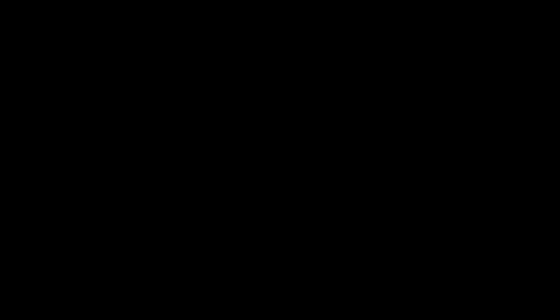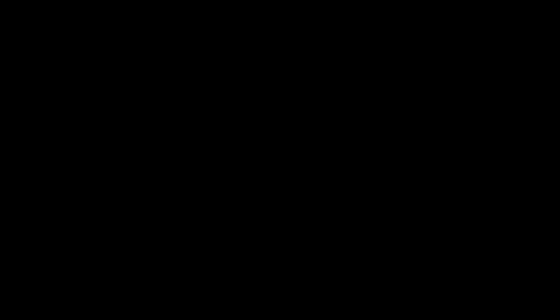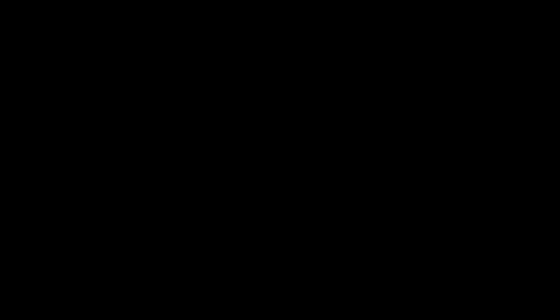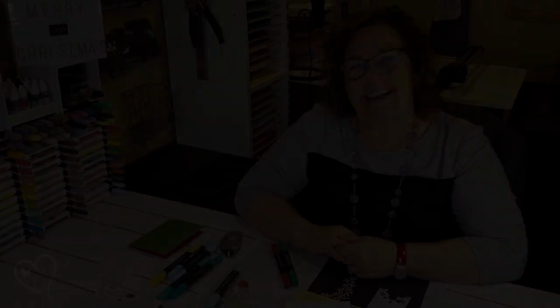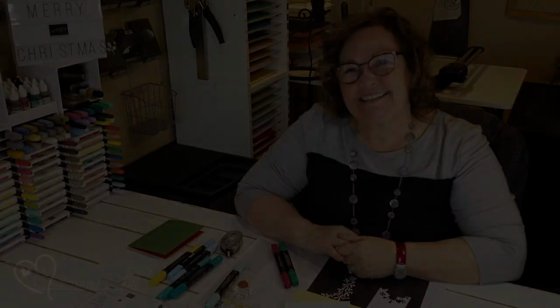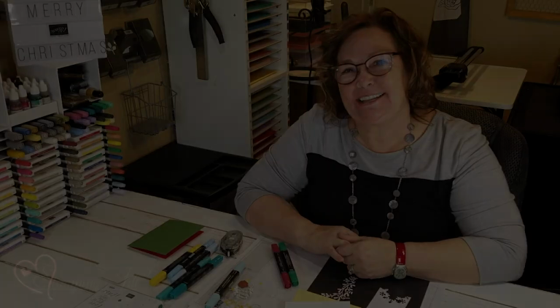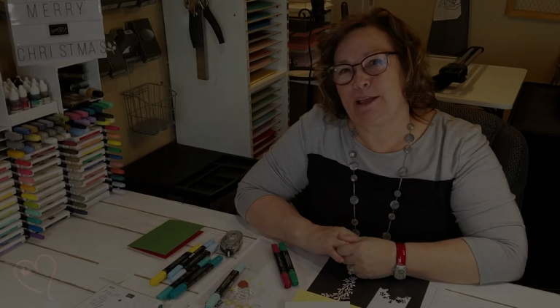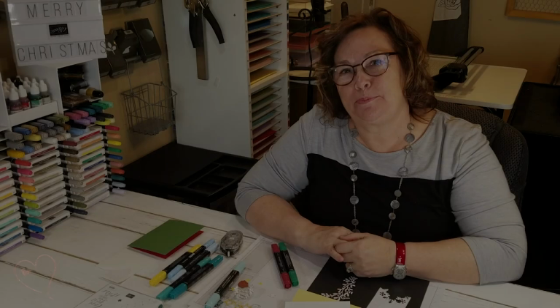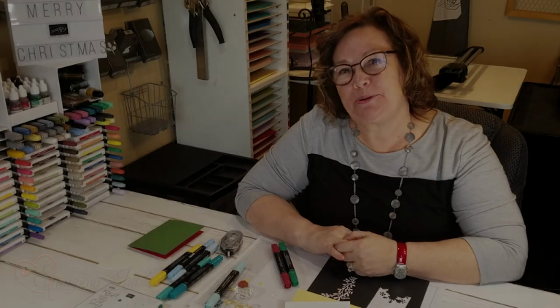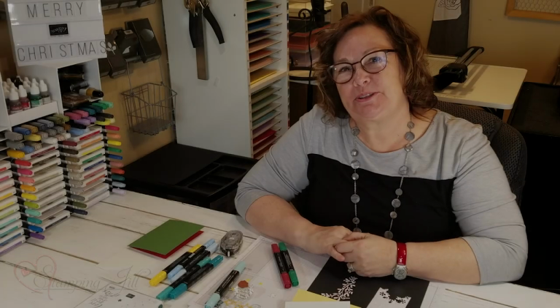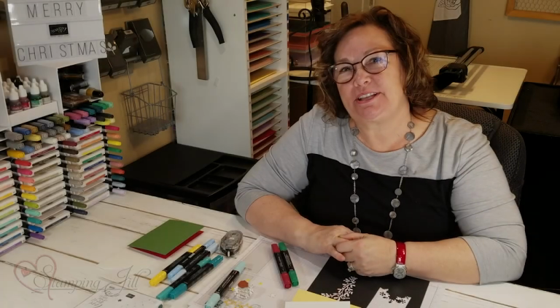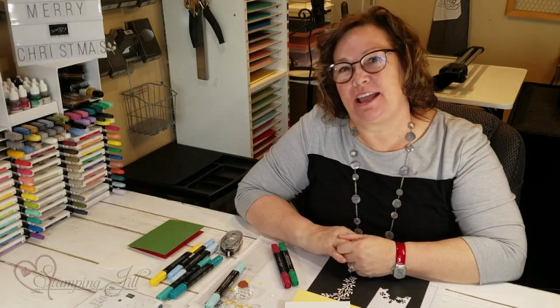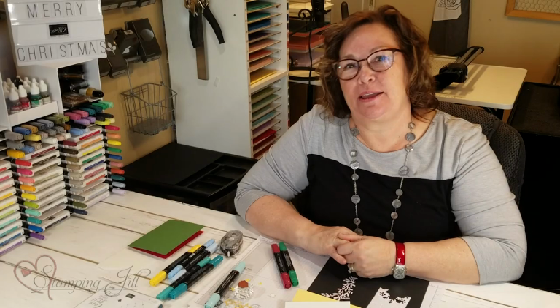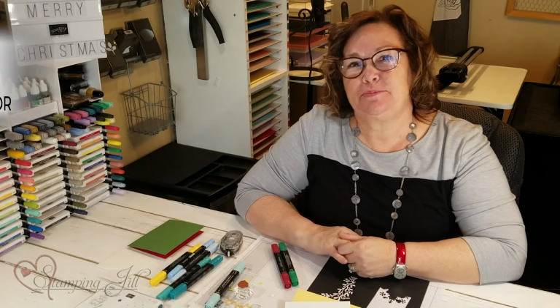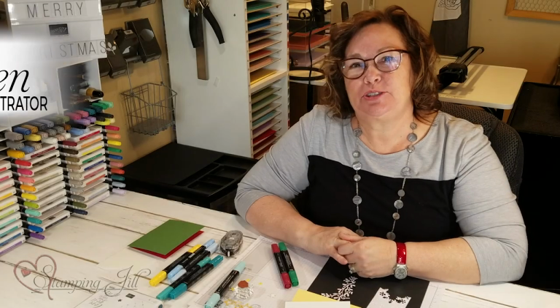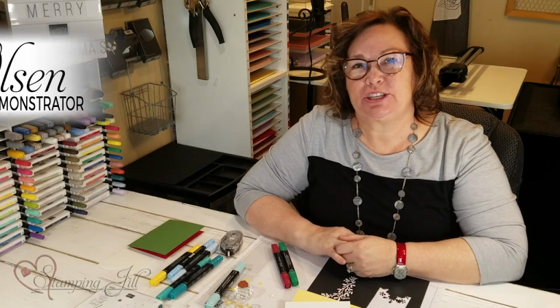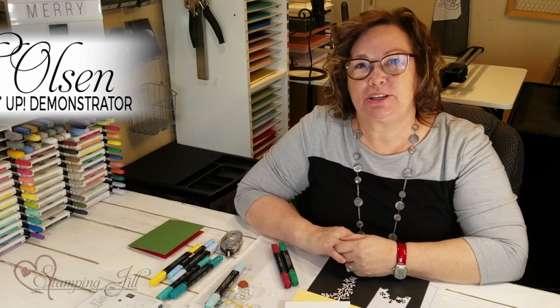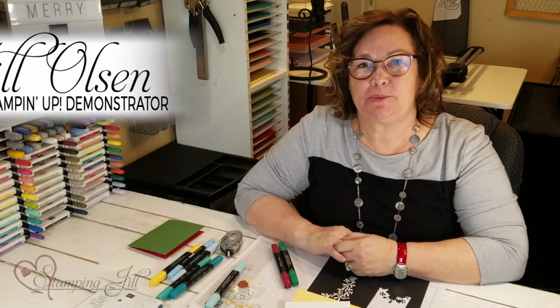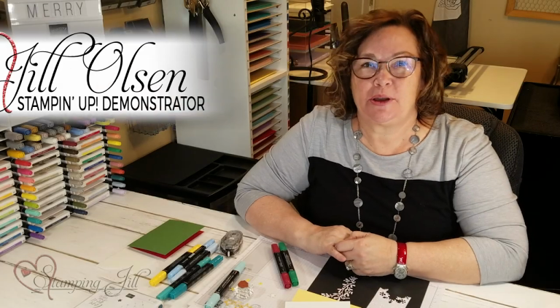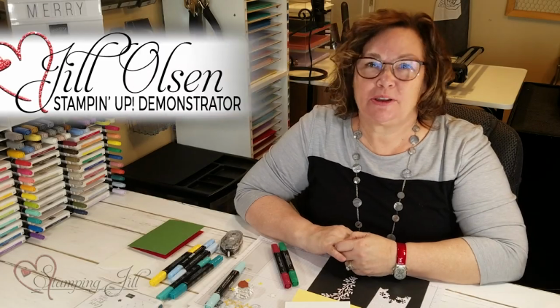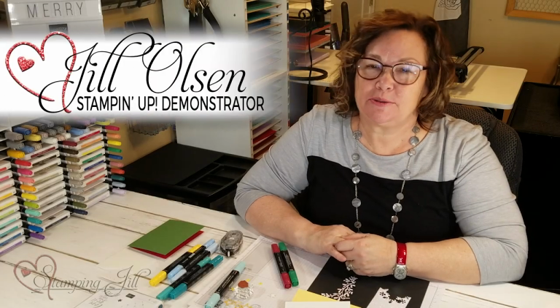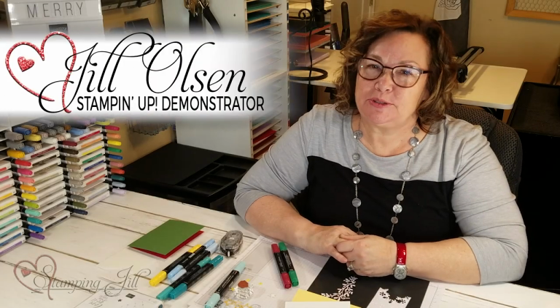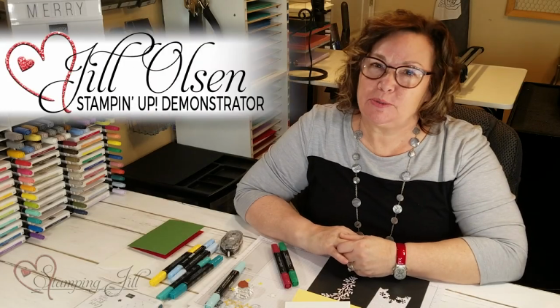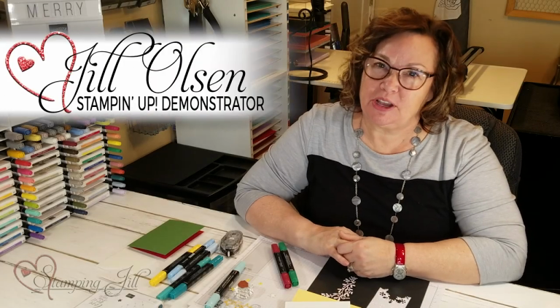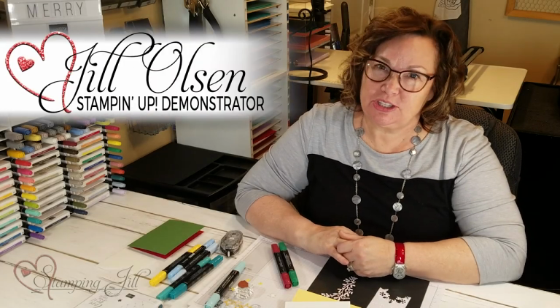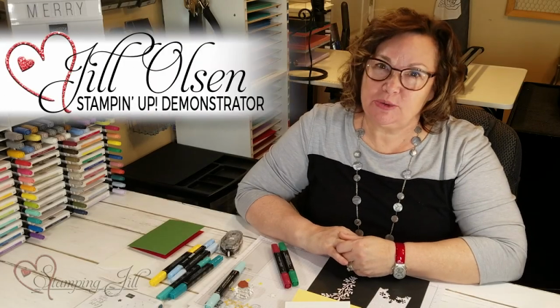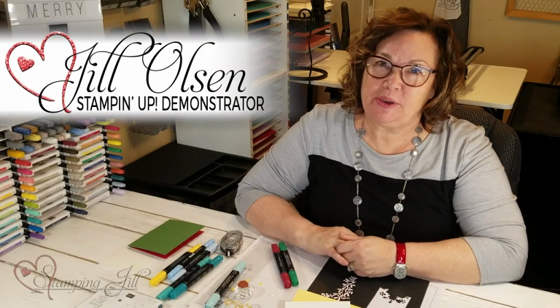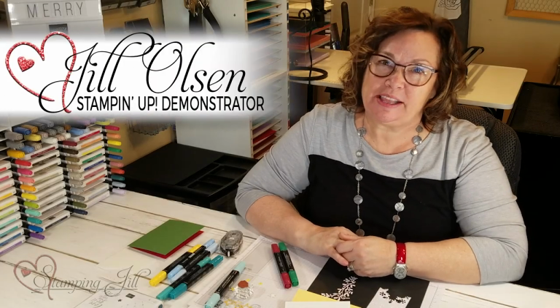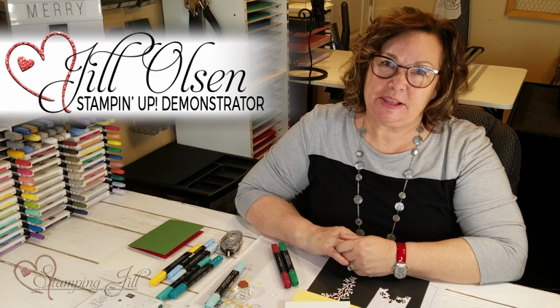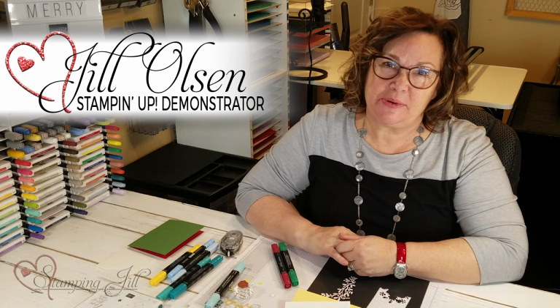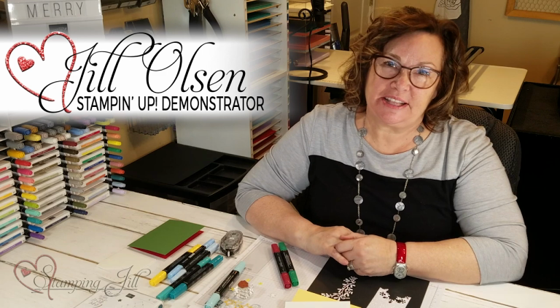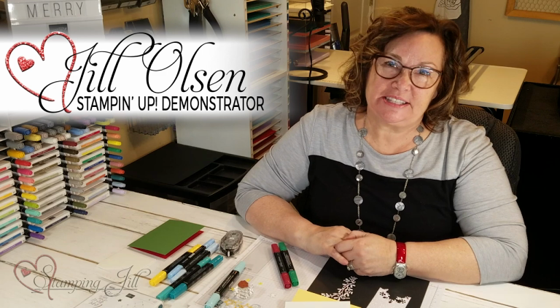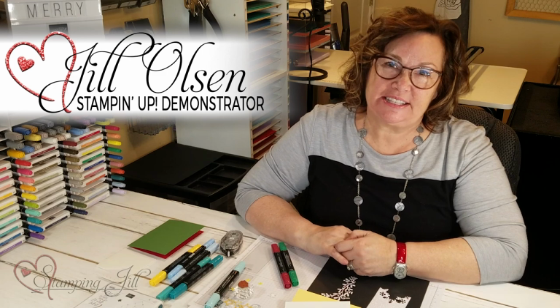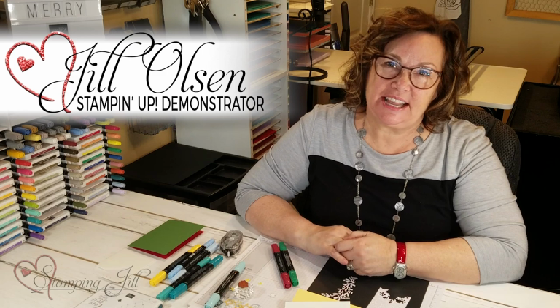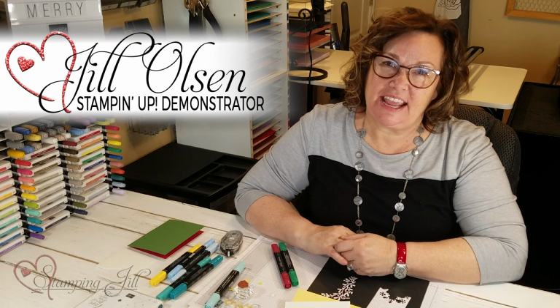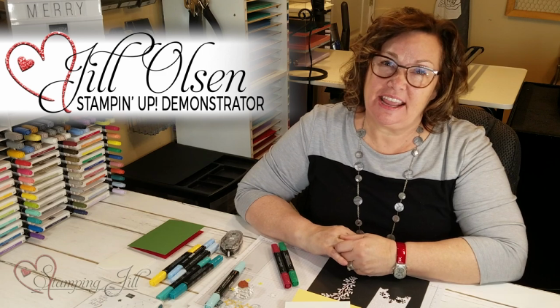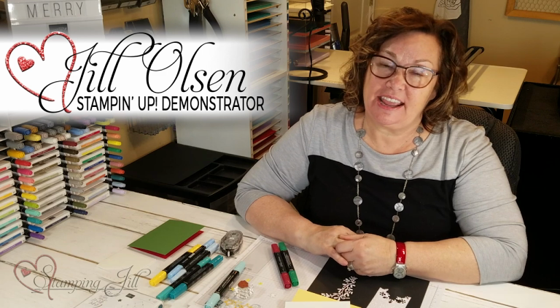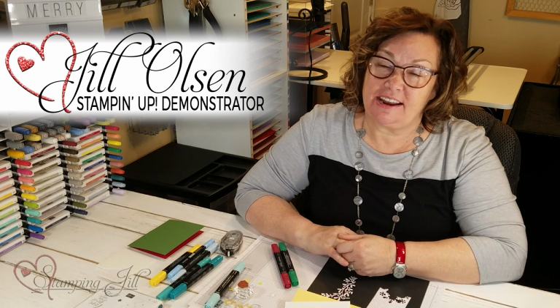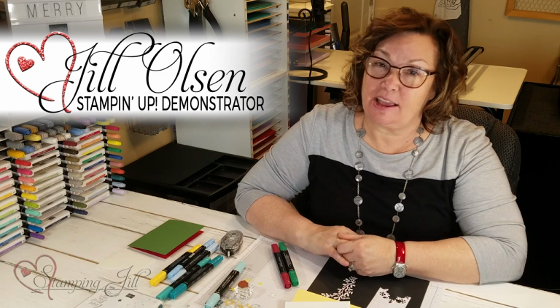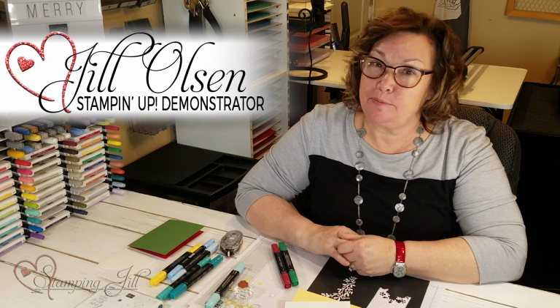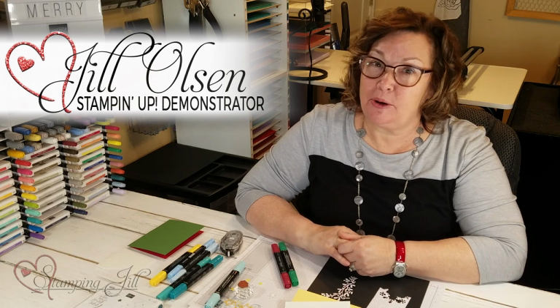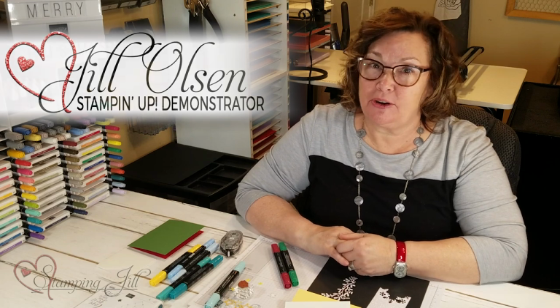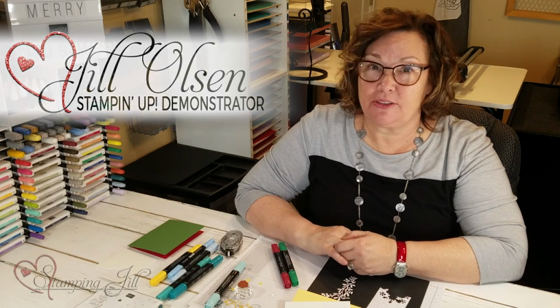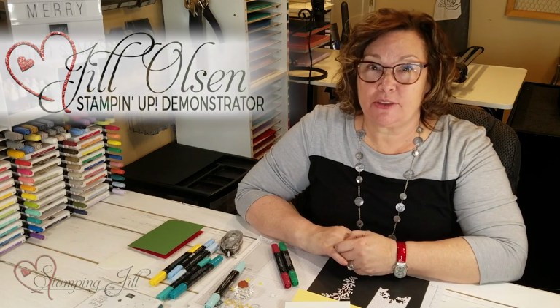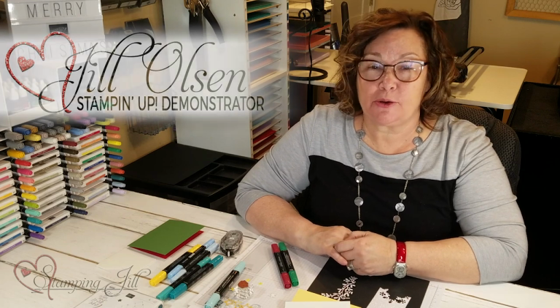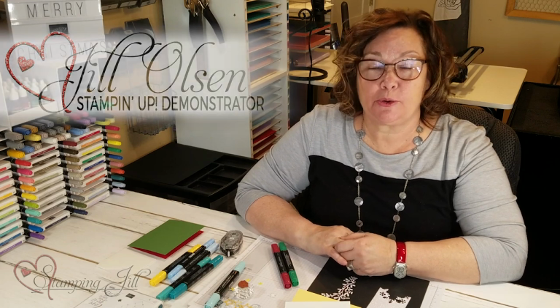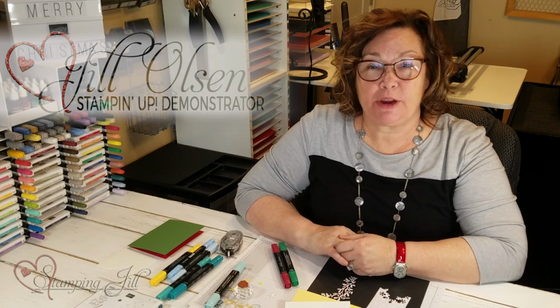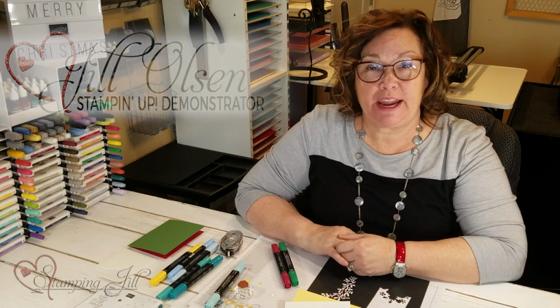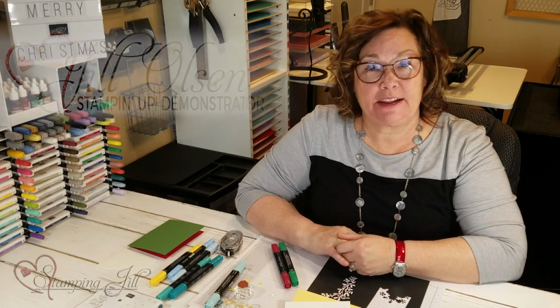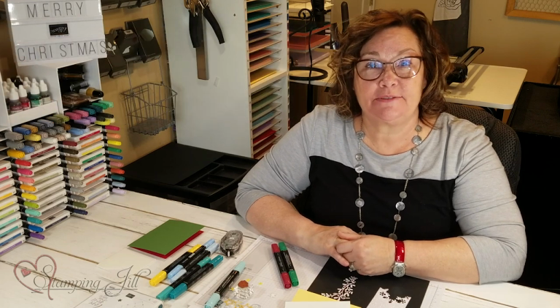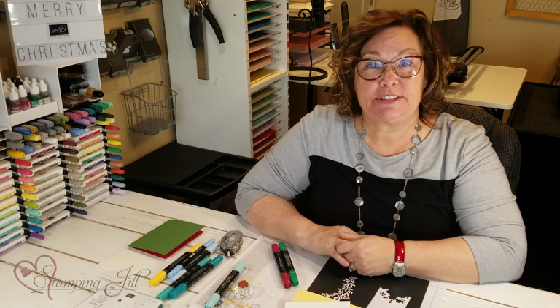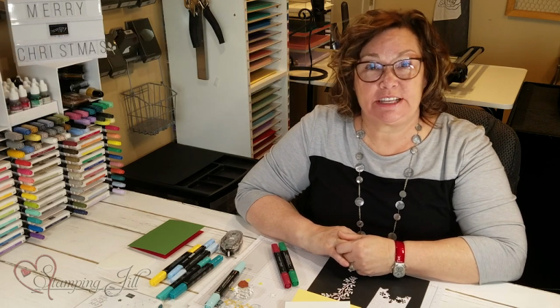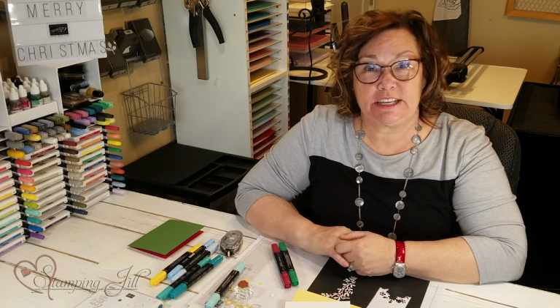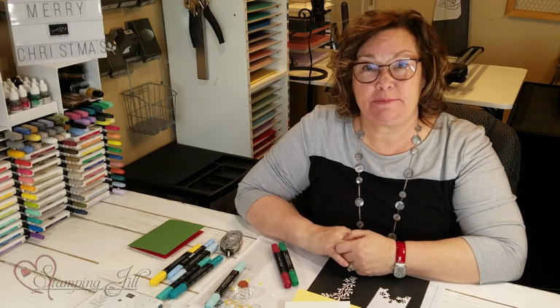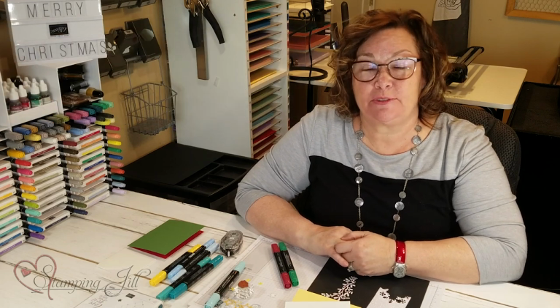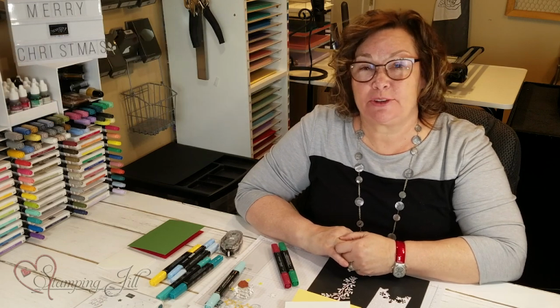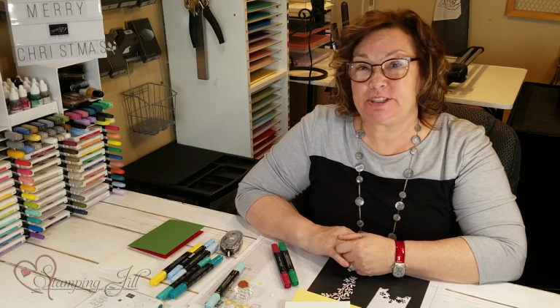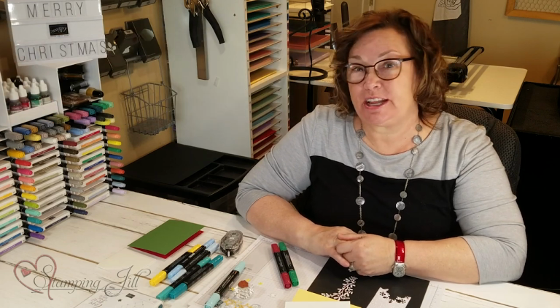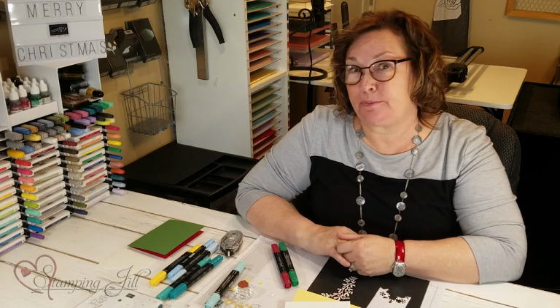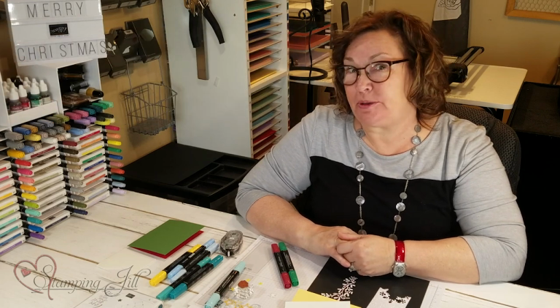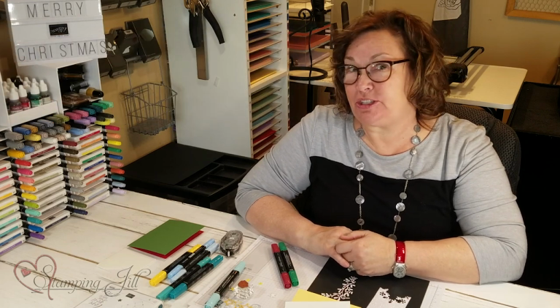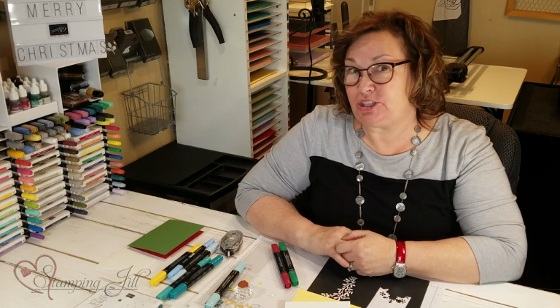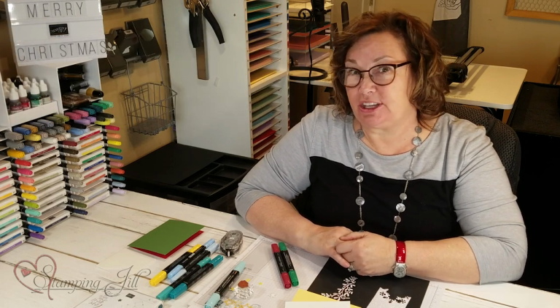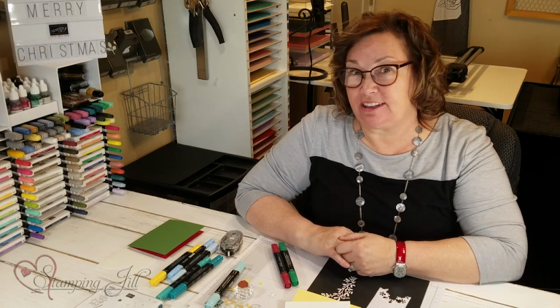Hi Stampers, I'm Jill. Welcome to Watch It Weekly Wednesday — I'm part of the creative team for Stamping Jill.